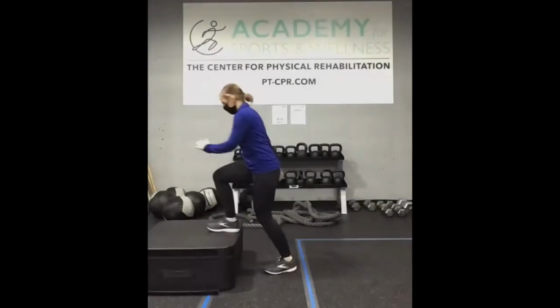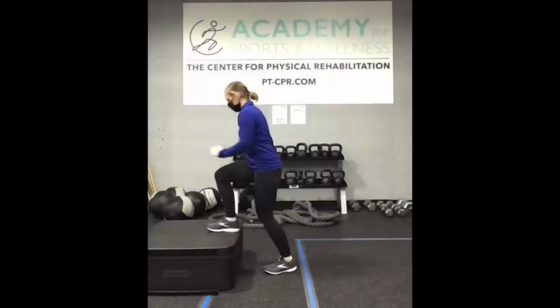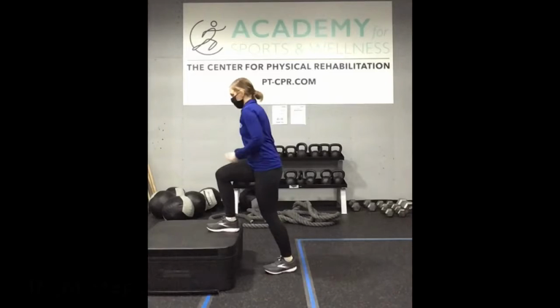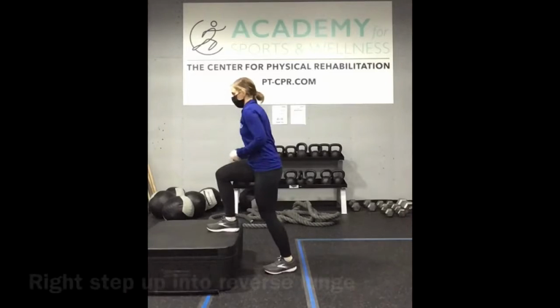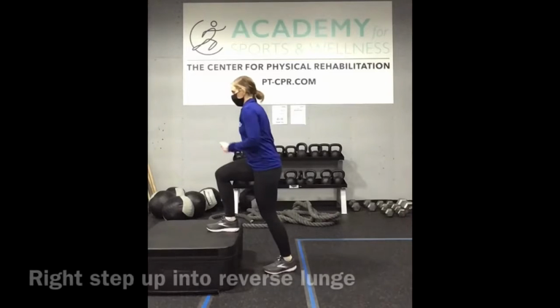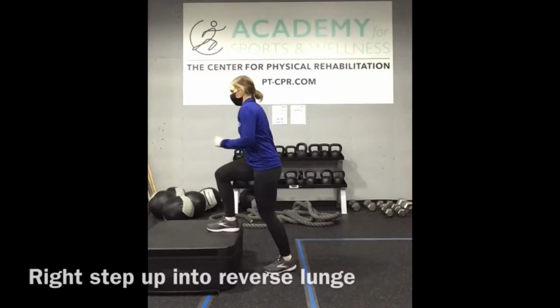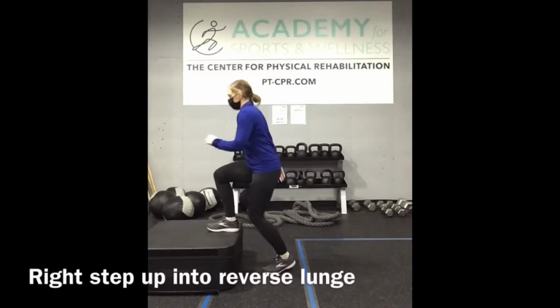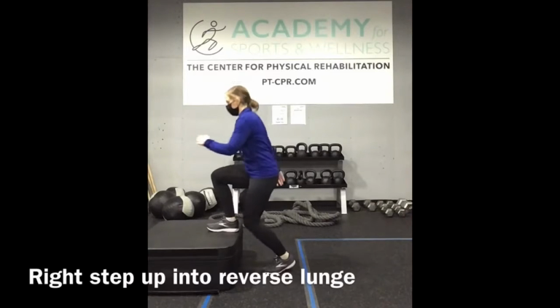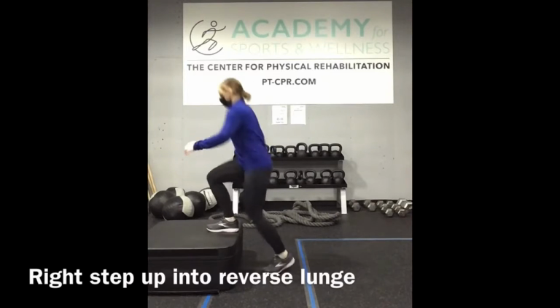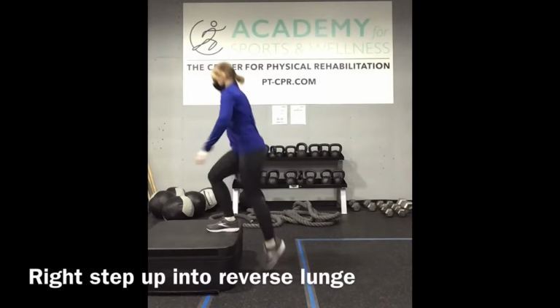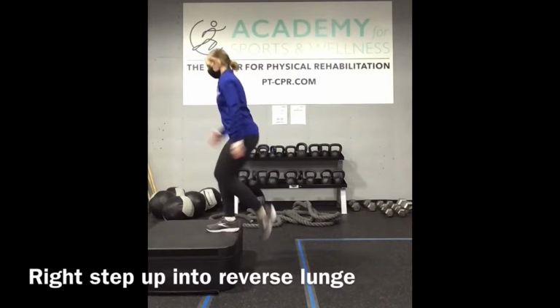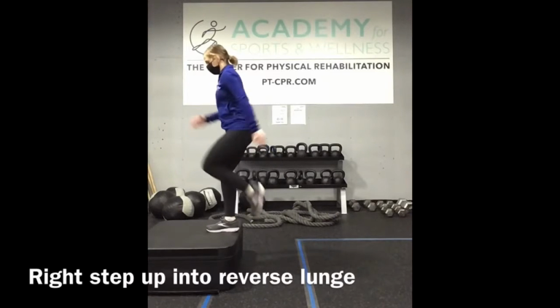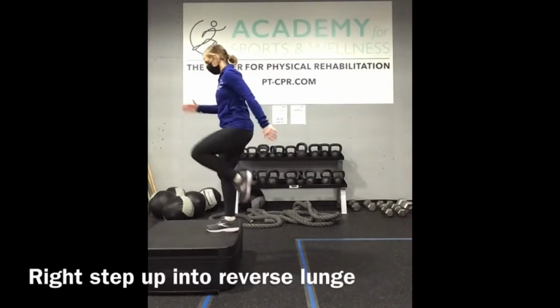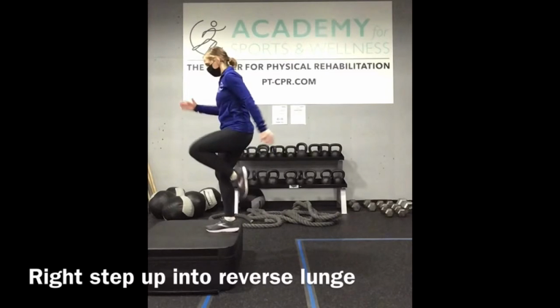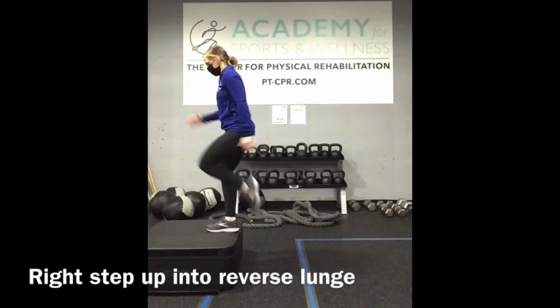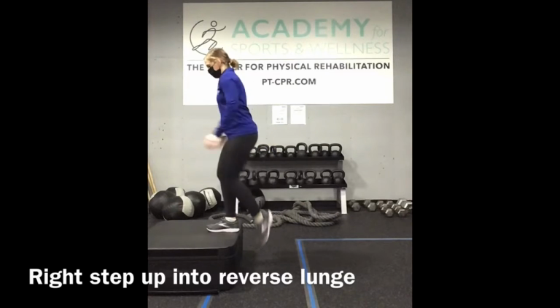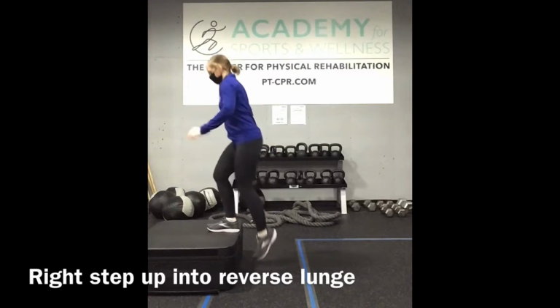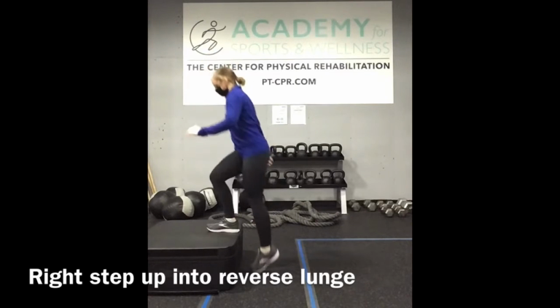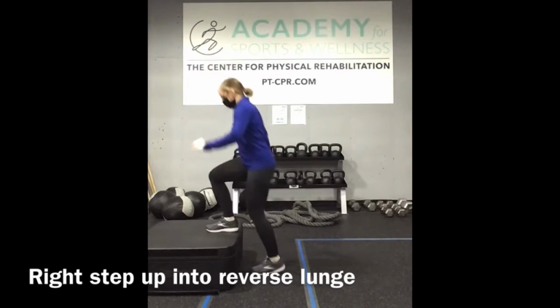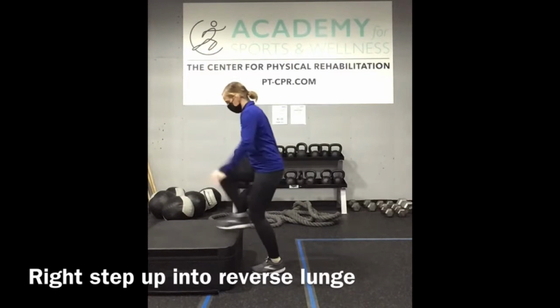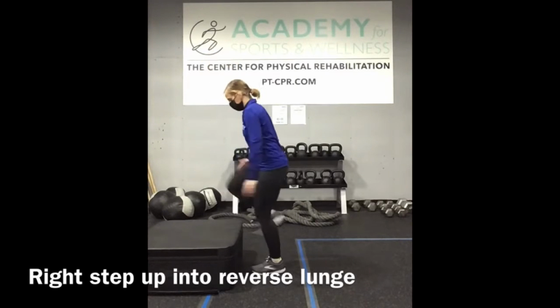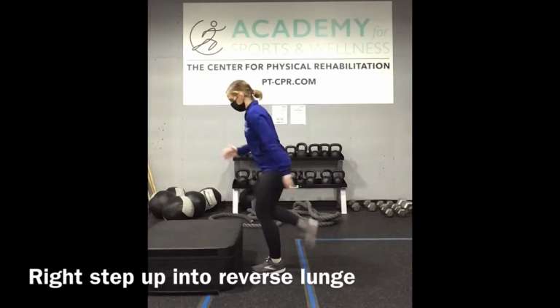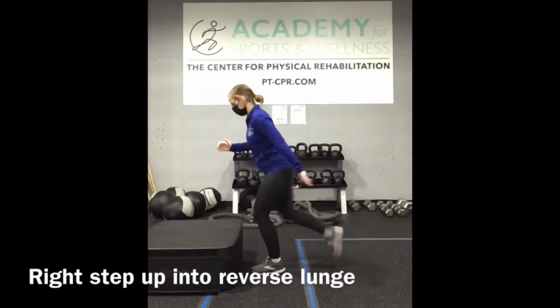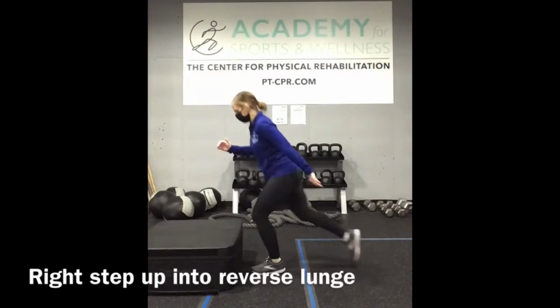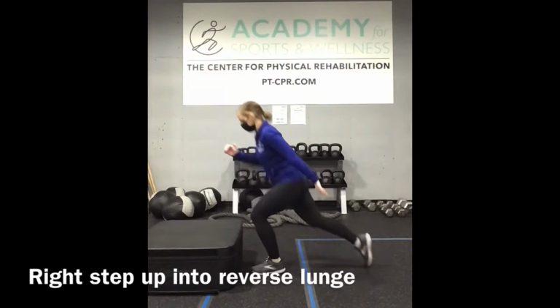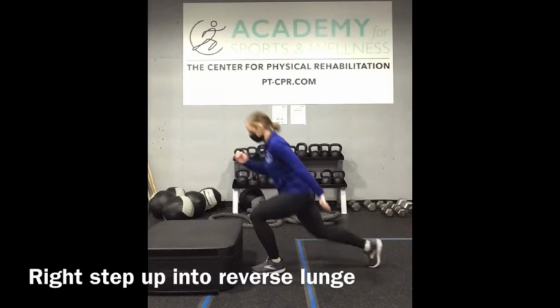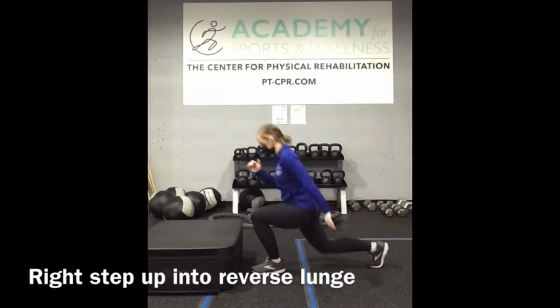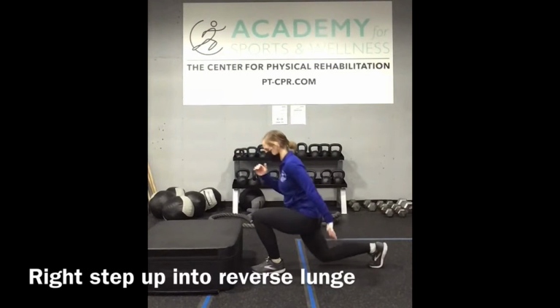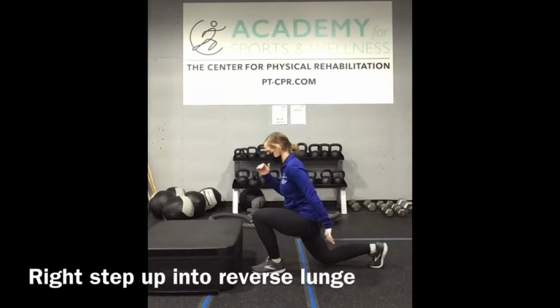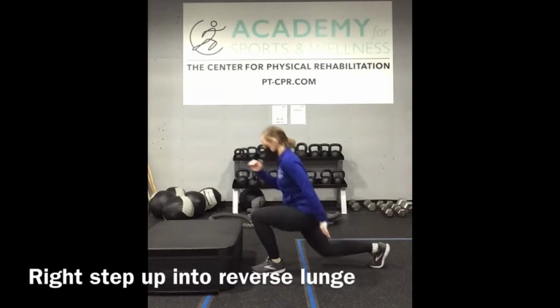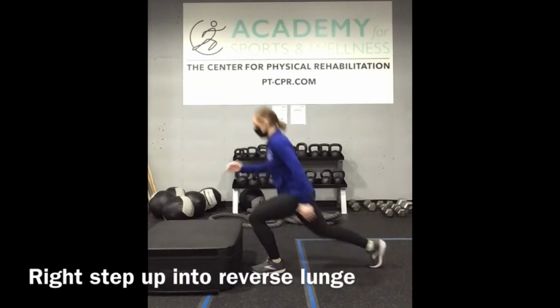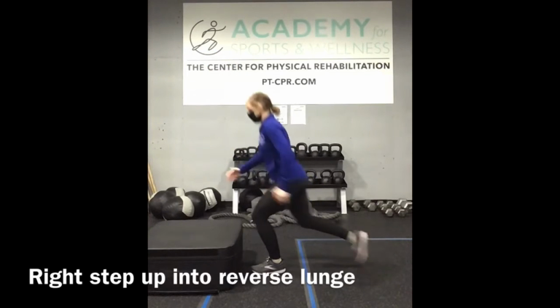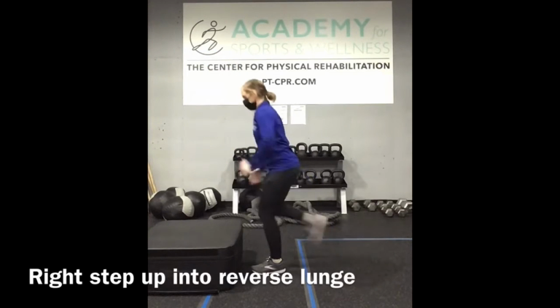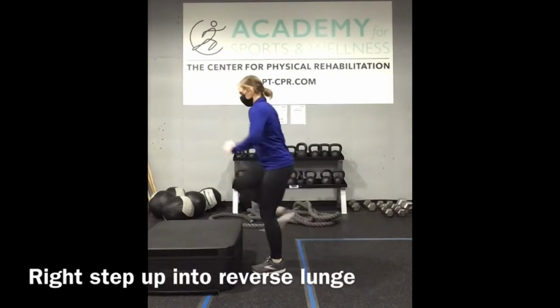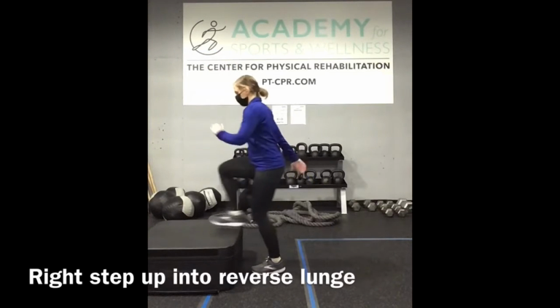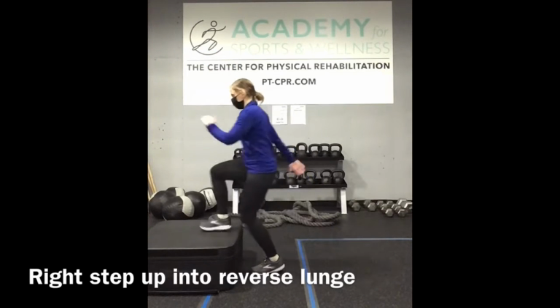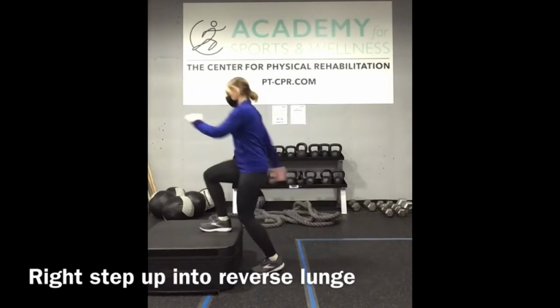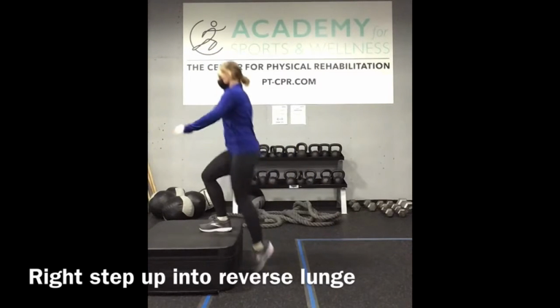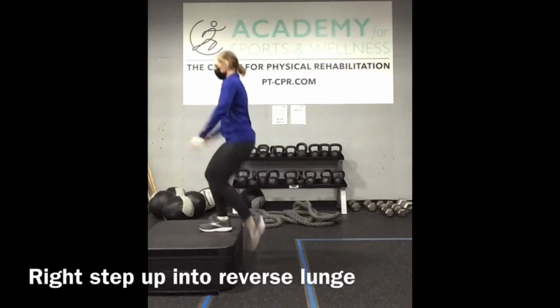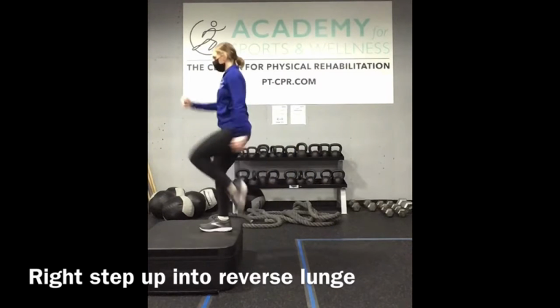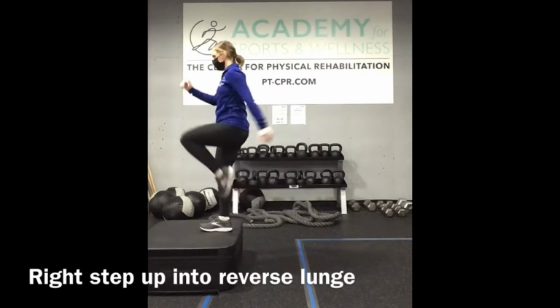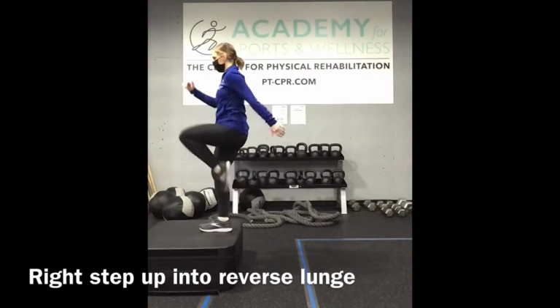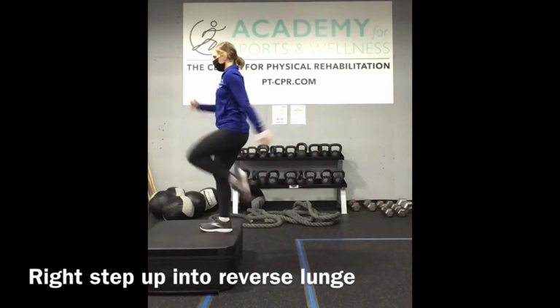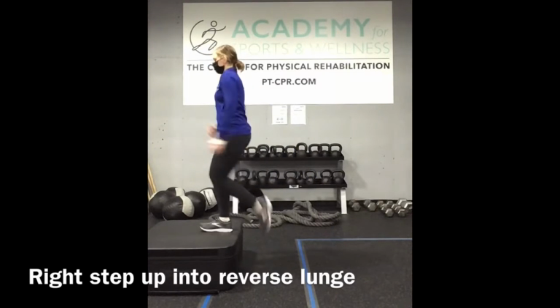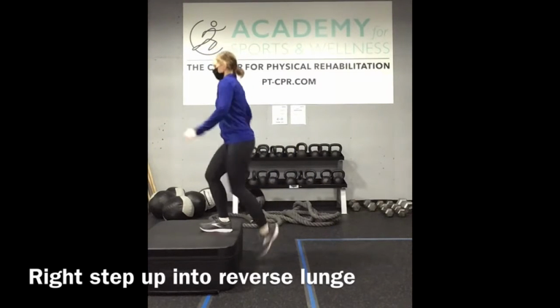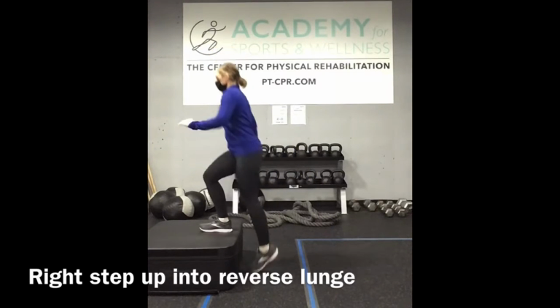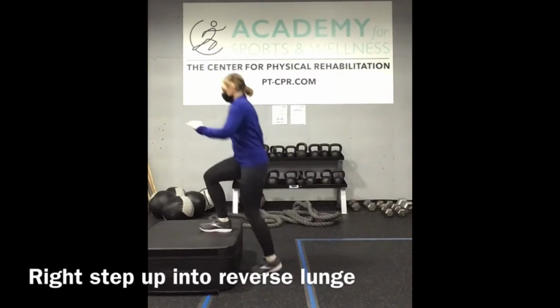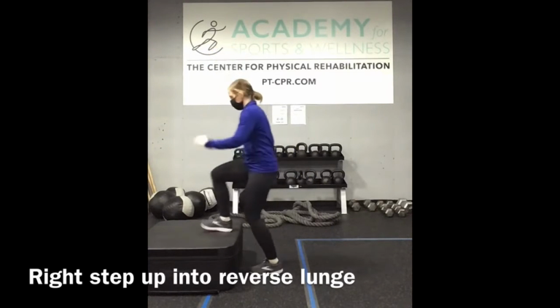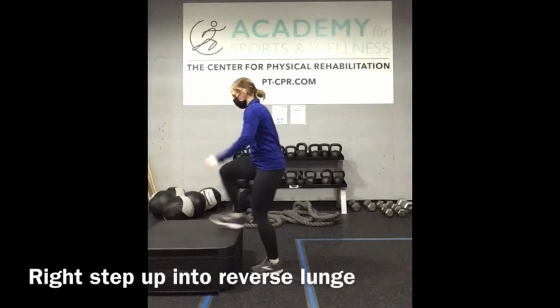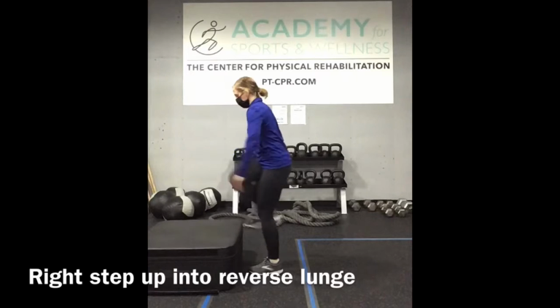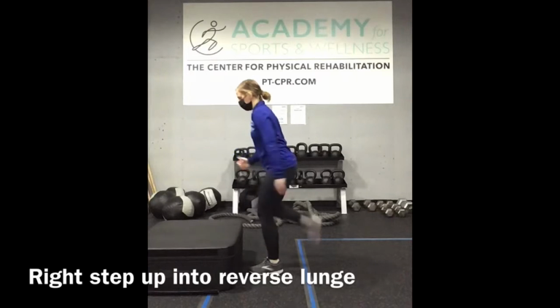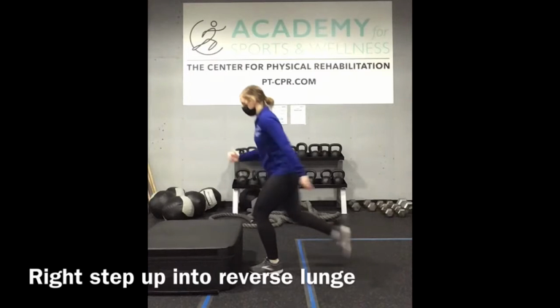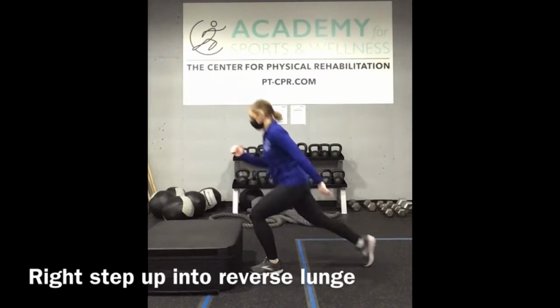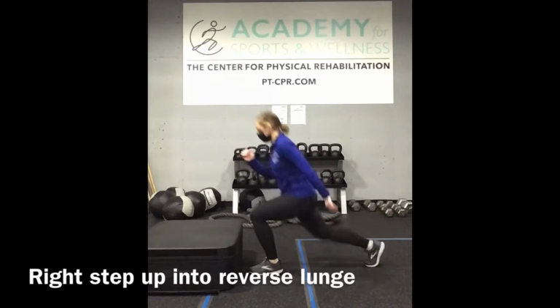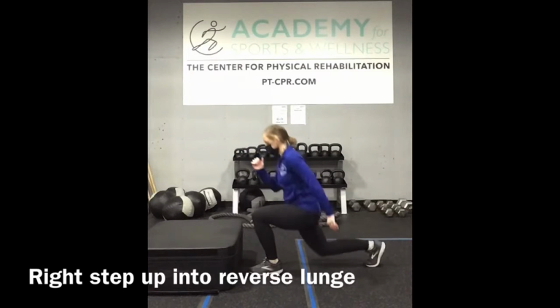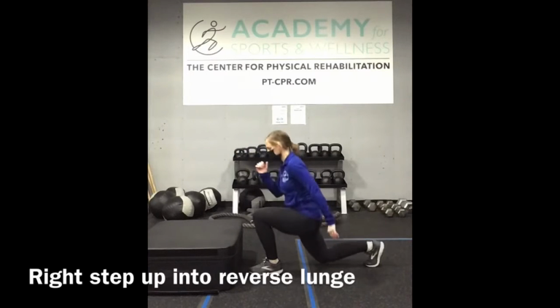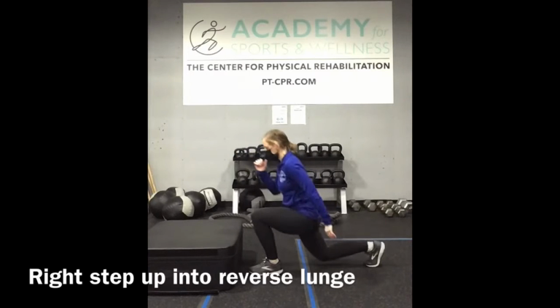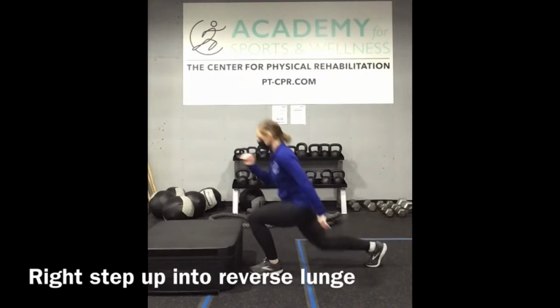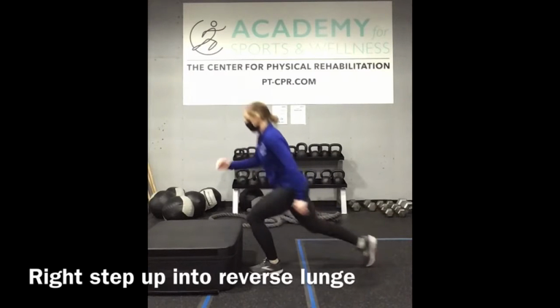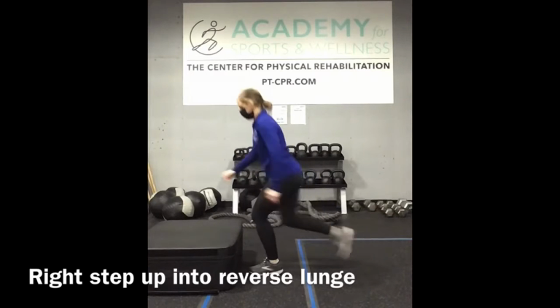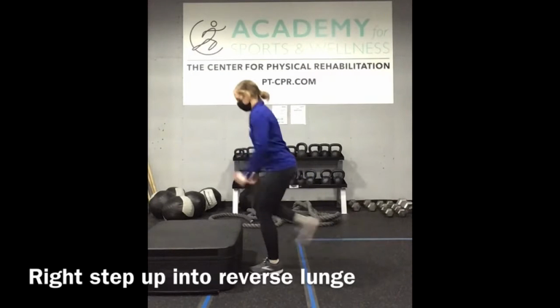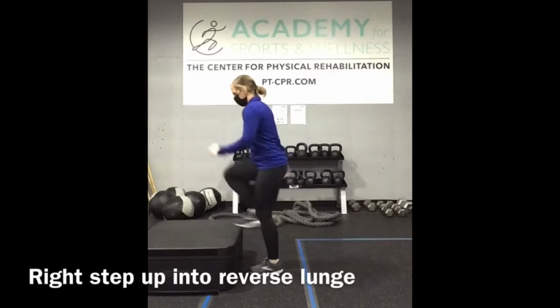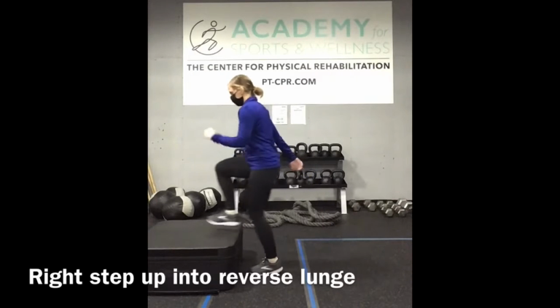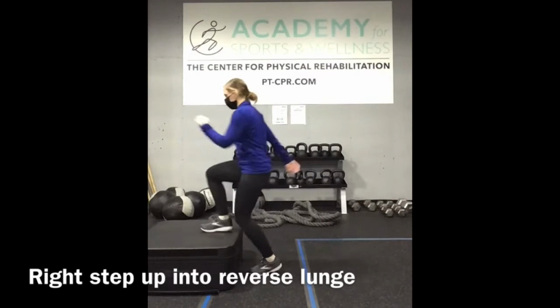Right foot step up, and then back into a reverse lunge, combining these two movements together.